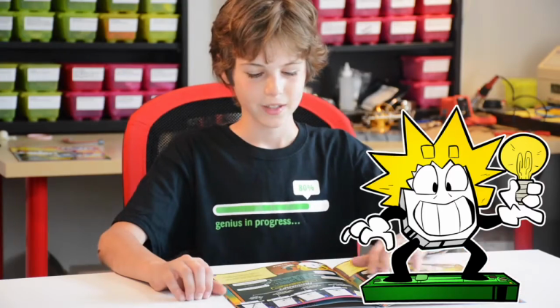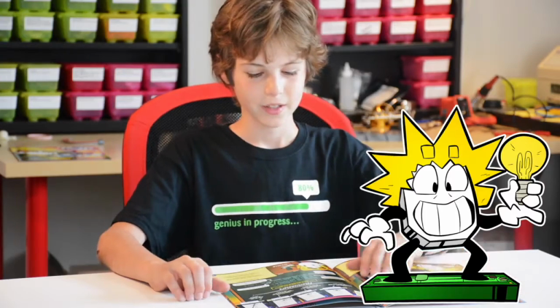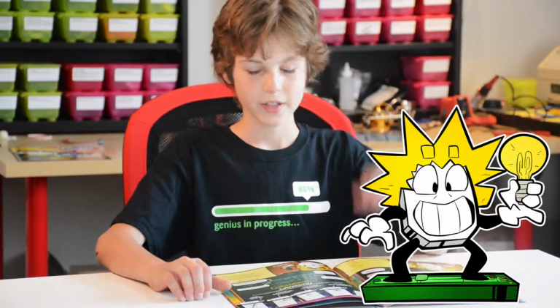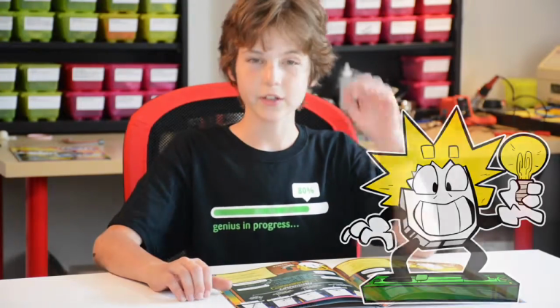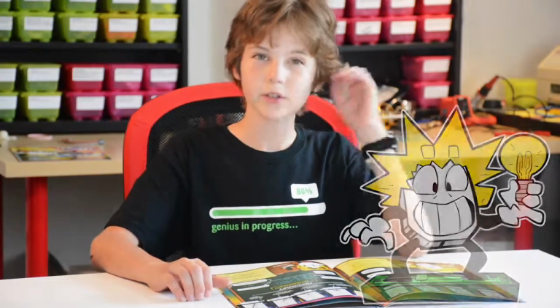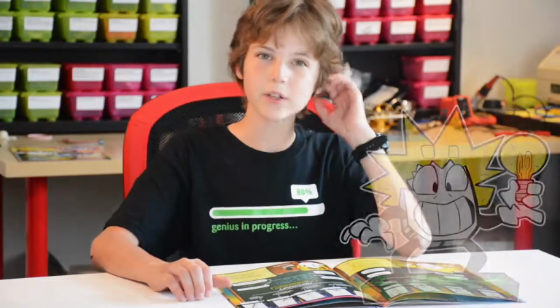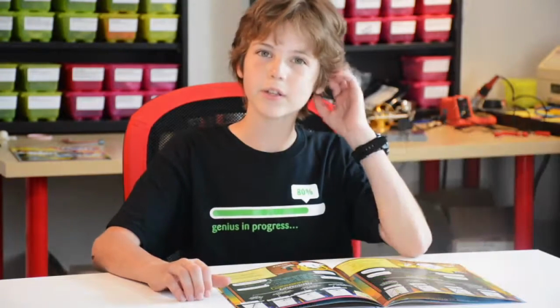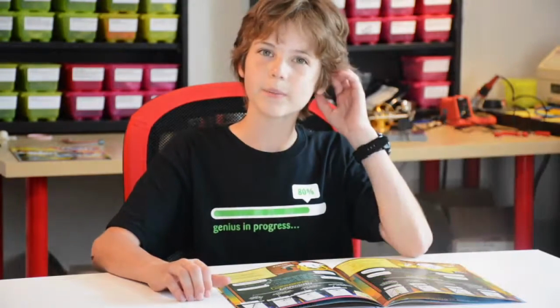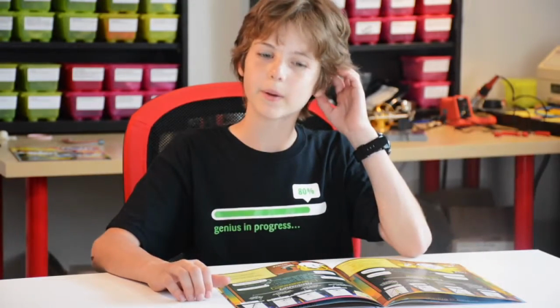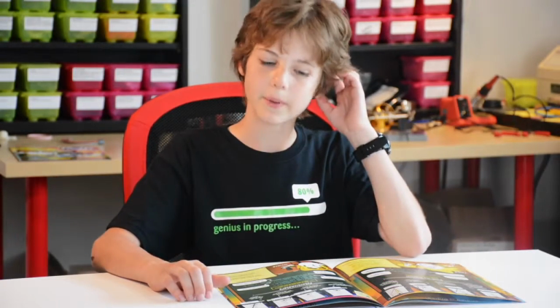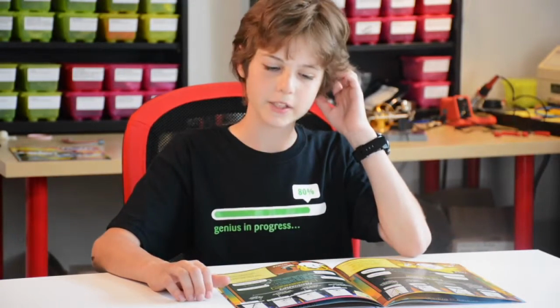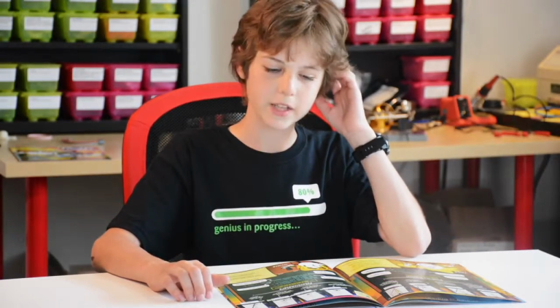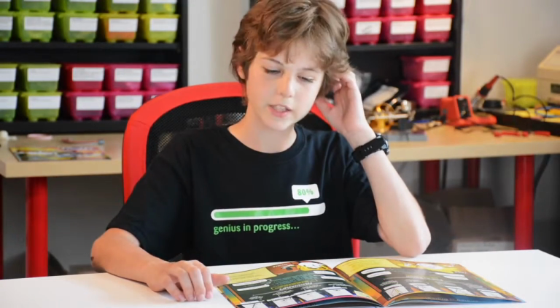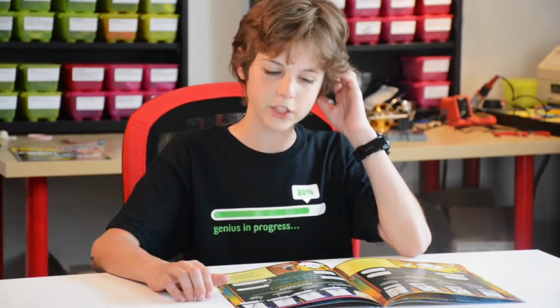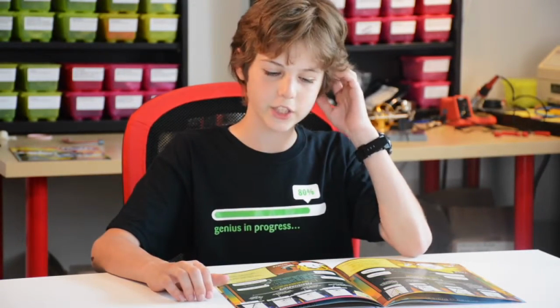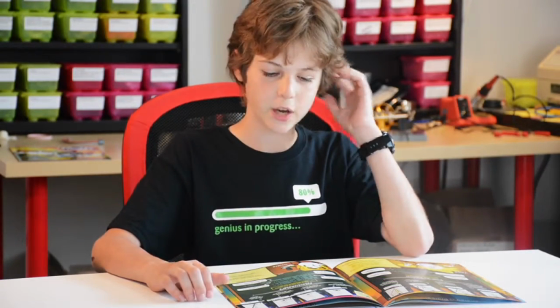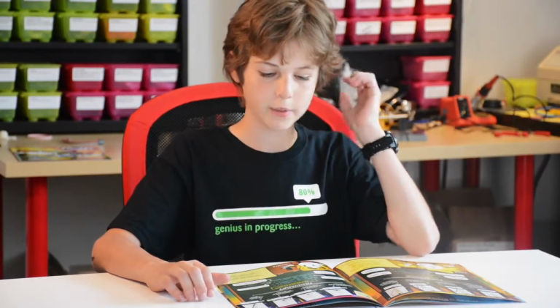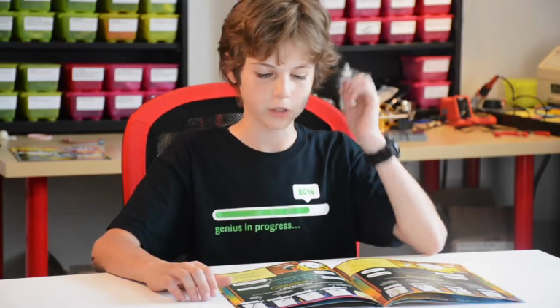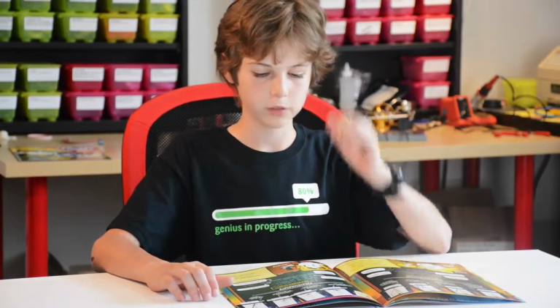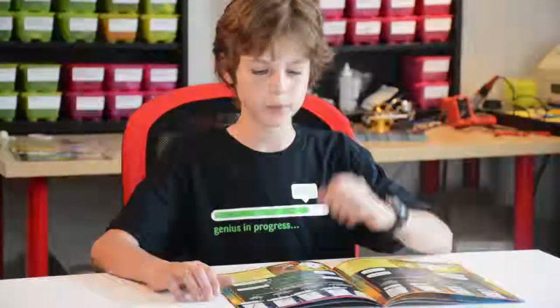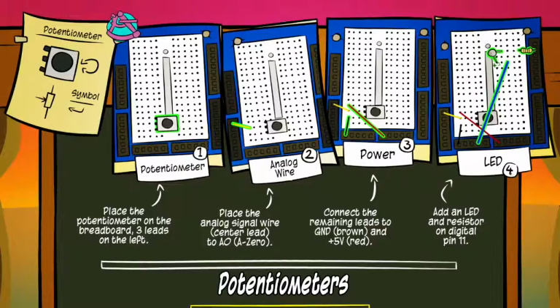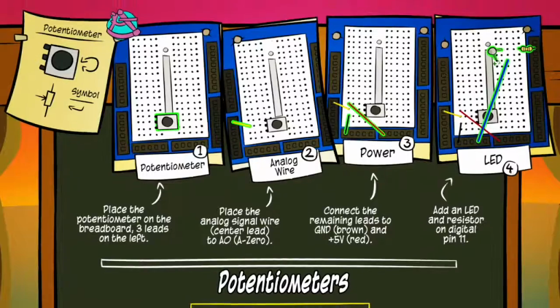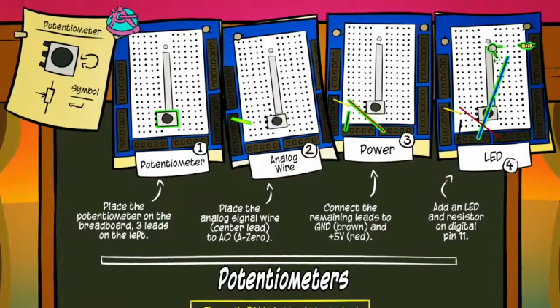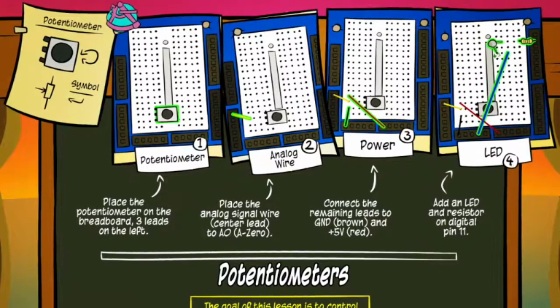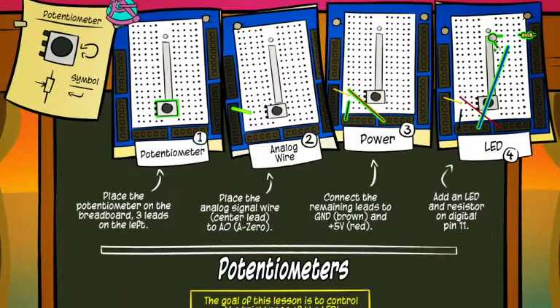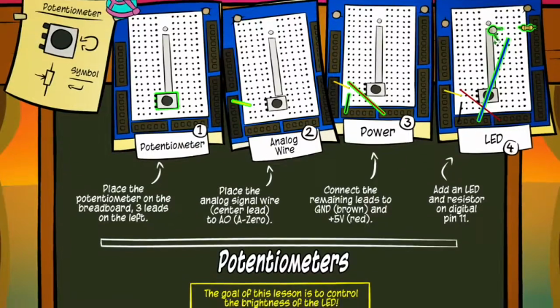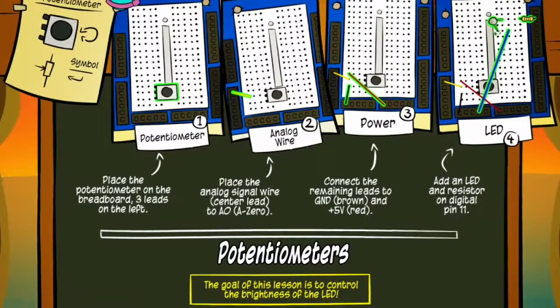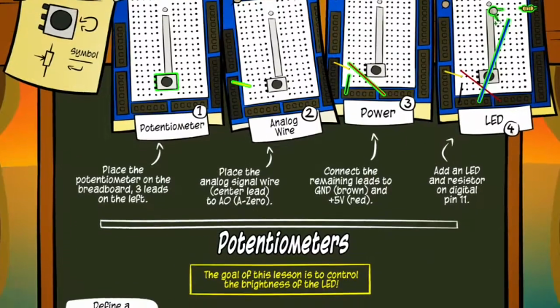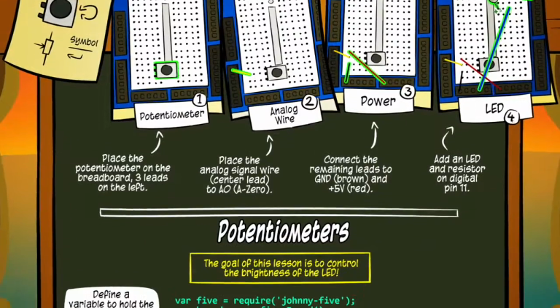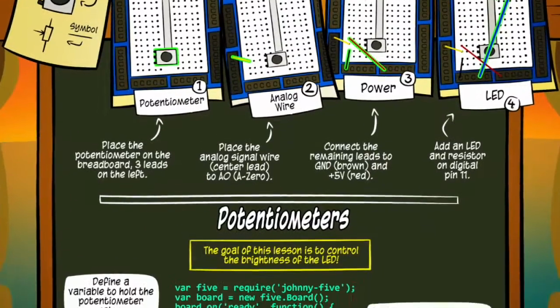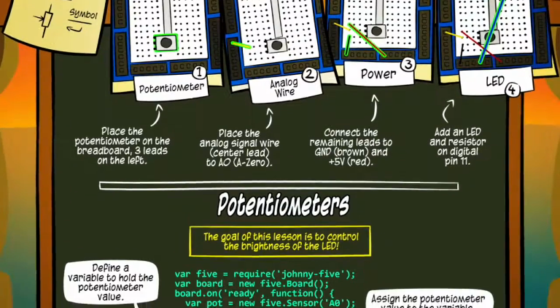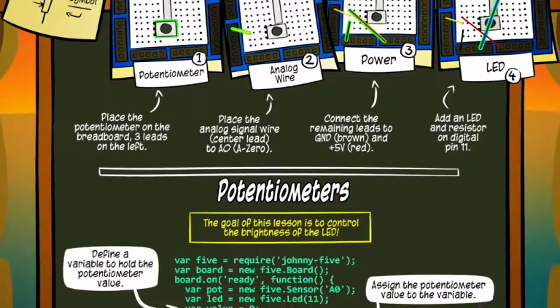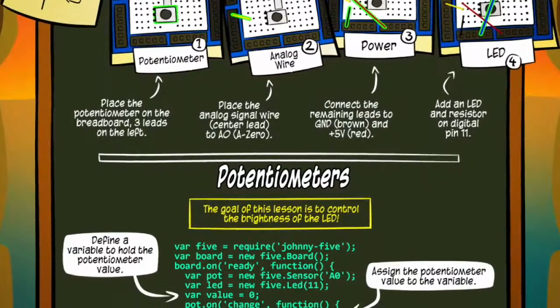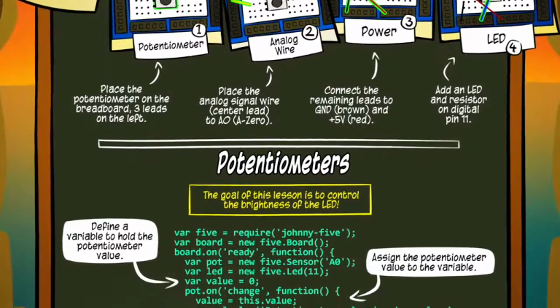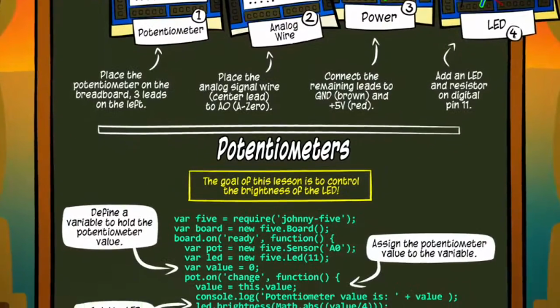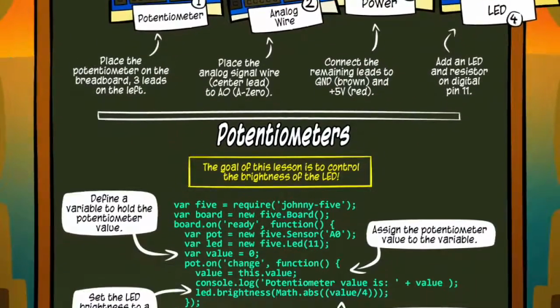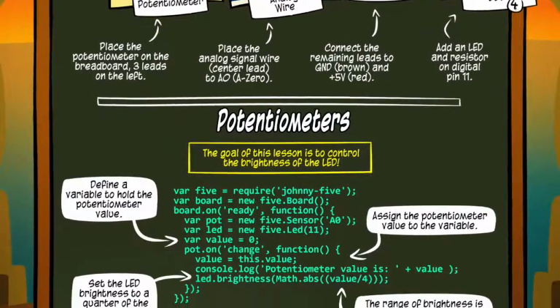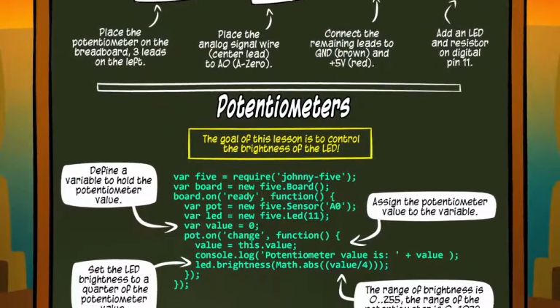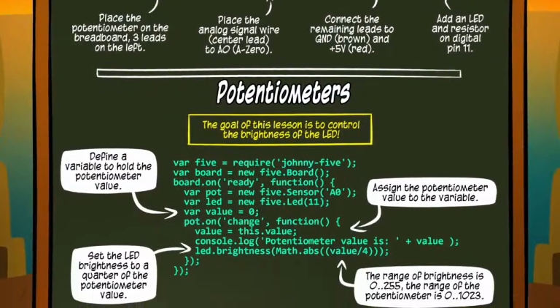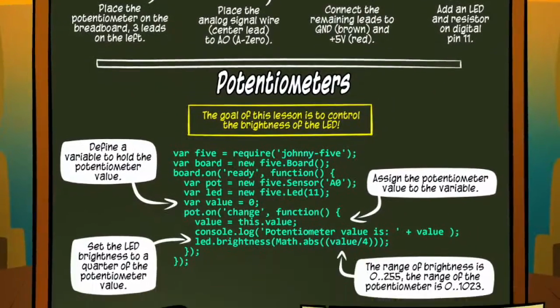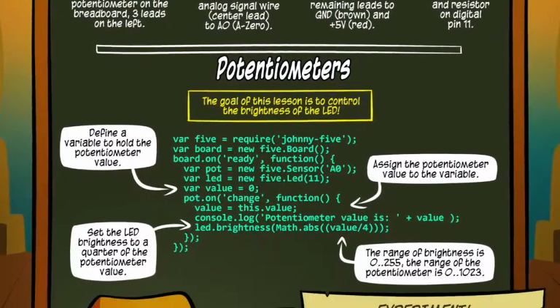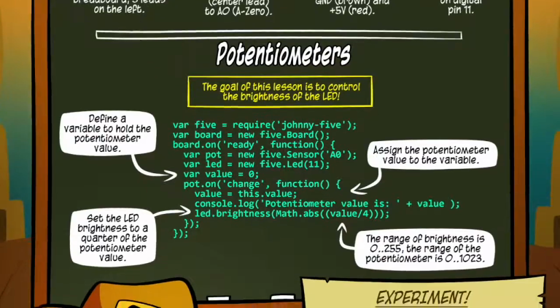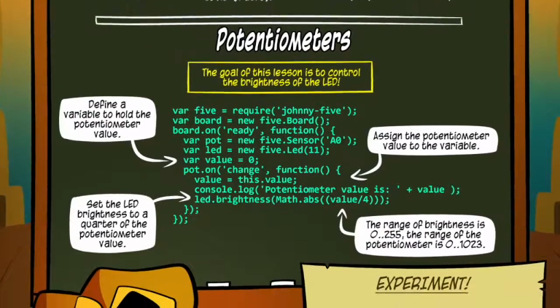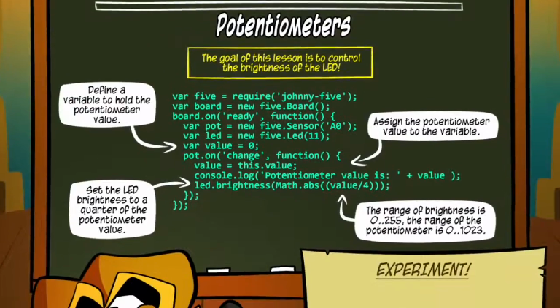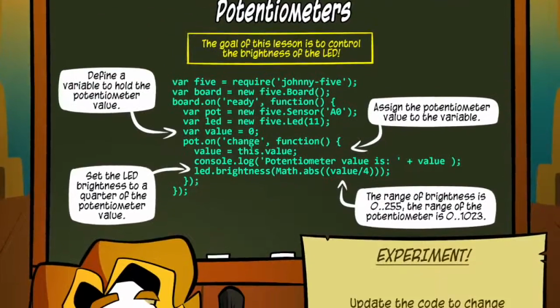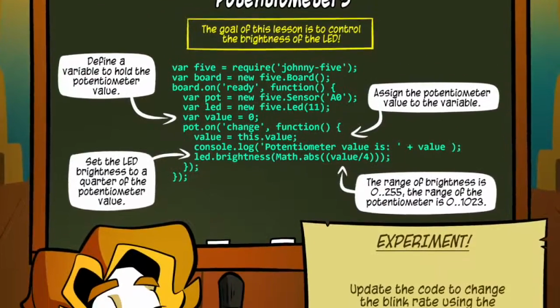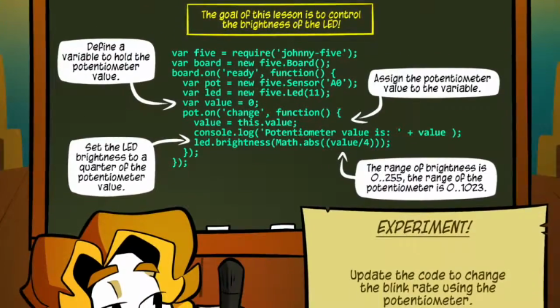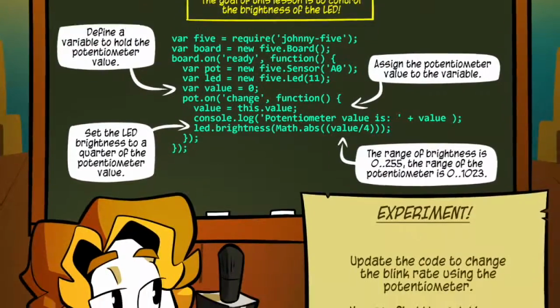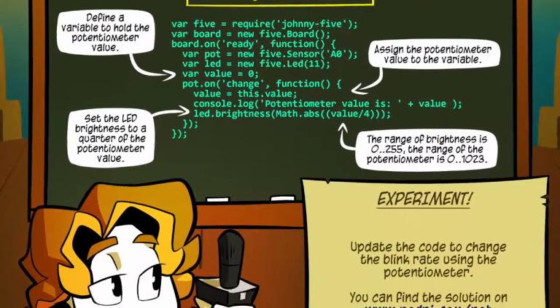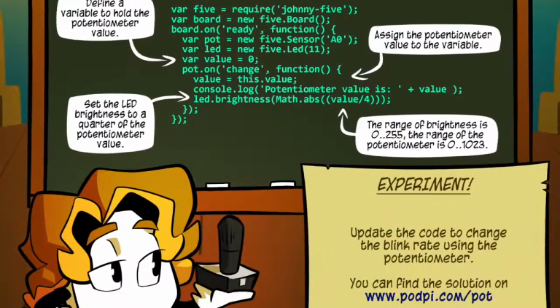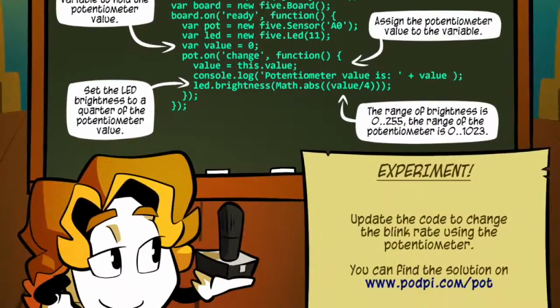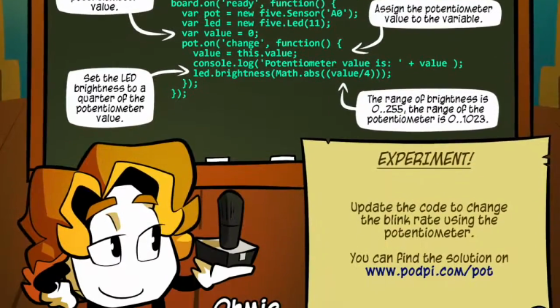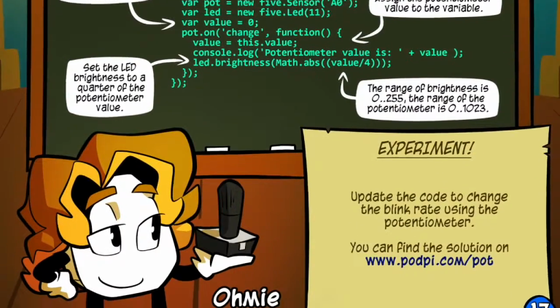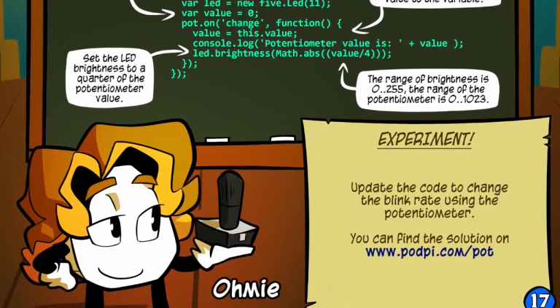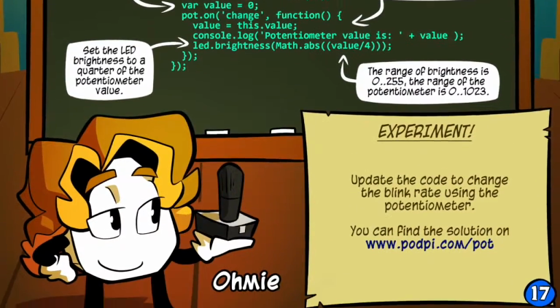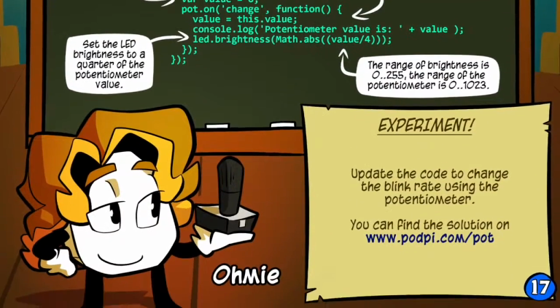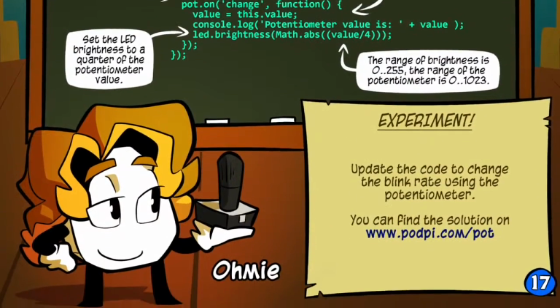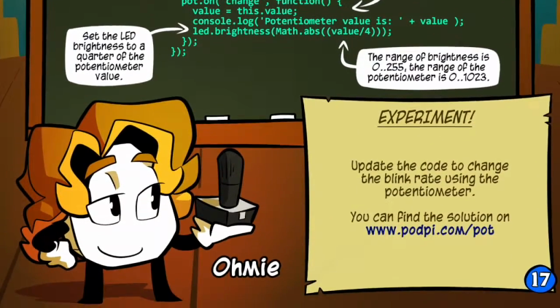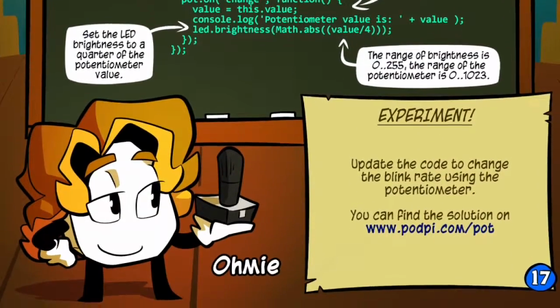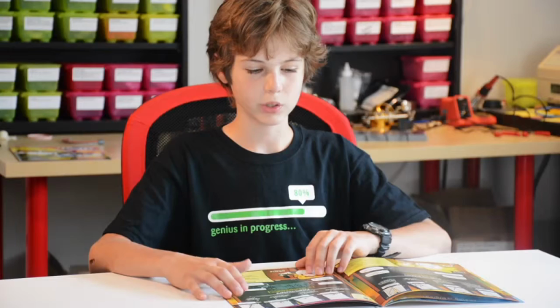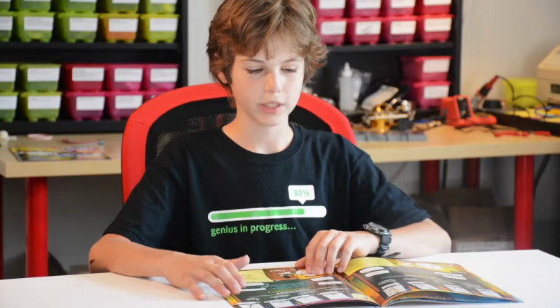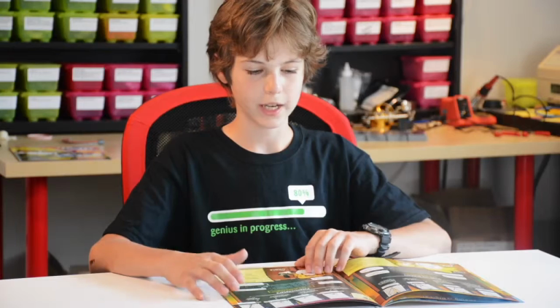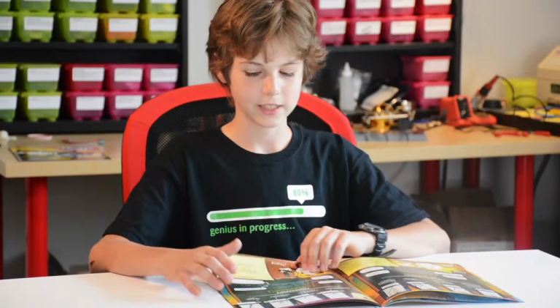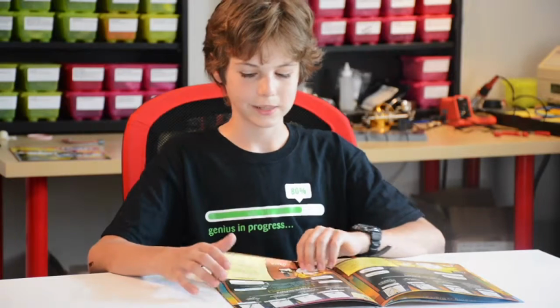Then you learn about potentiometers with Omi. Omi is kind of a laid back guy and he's really nice.